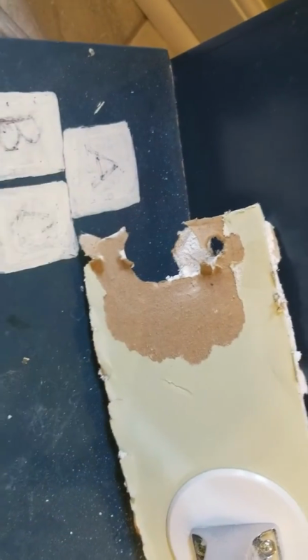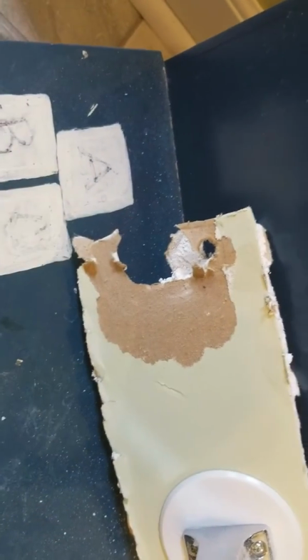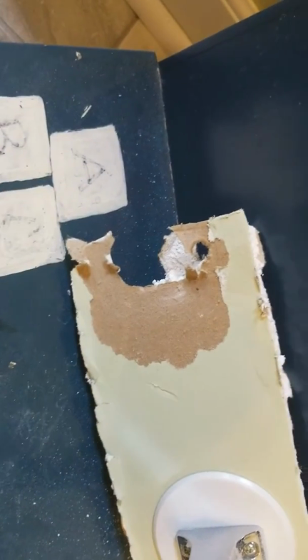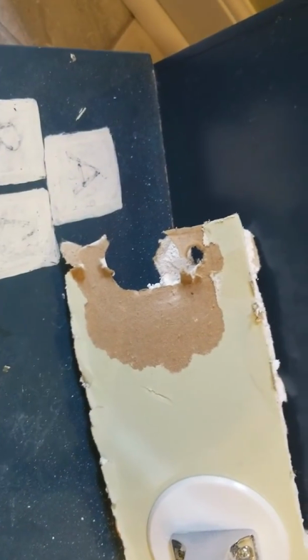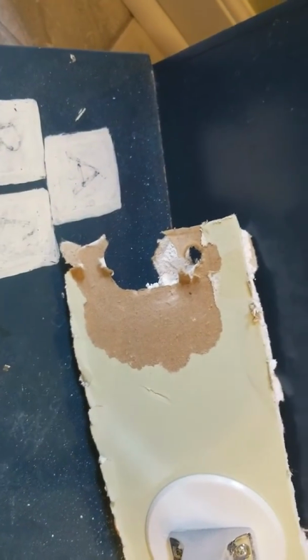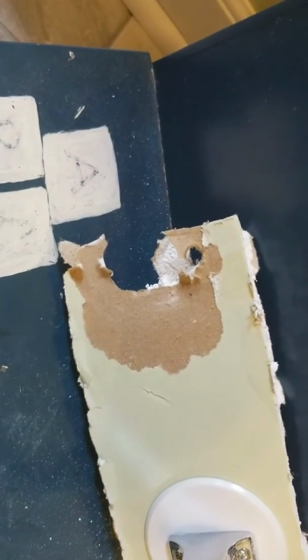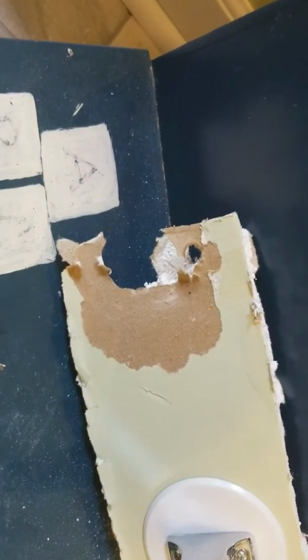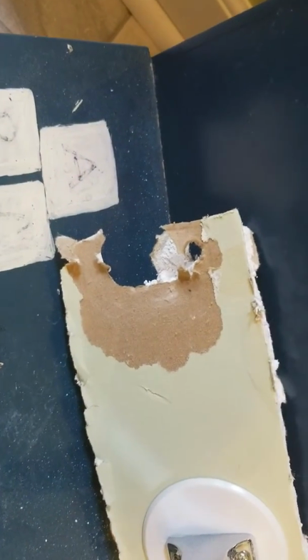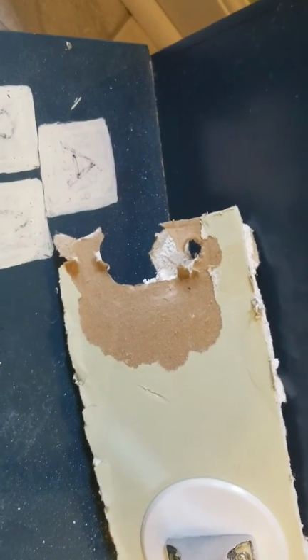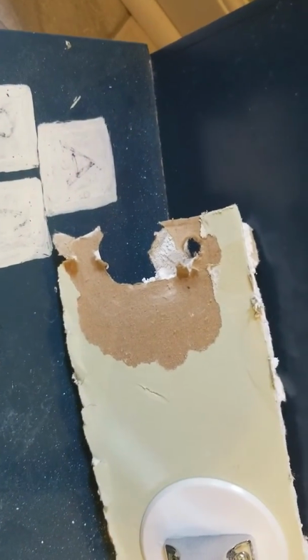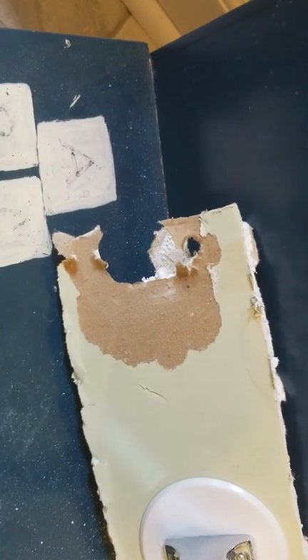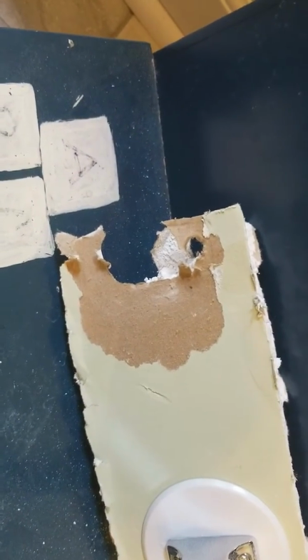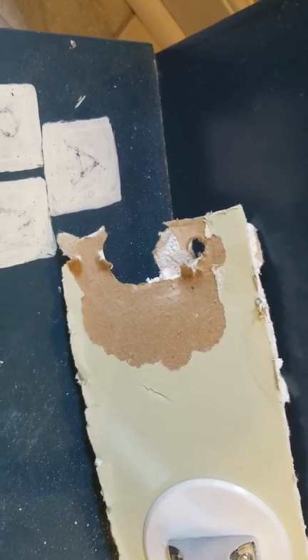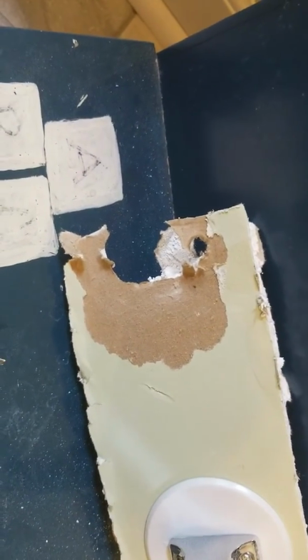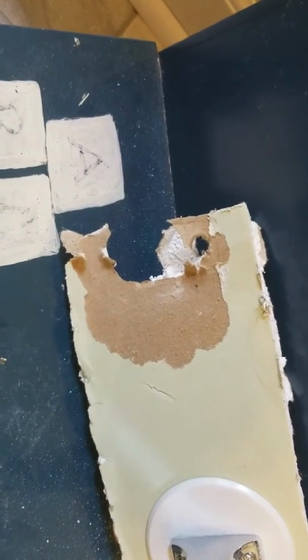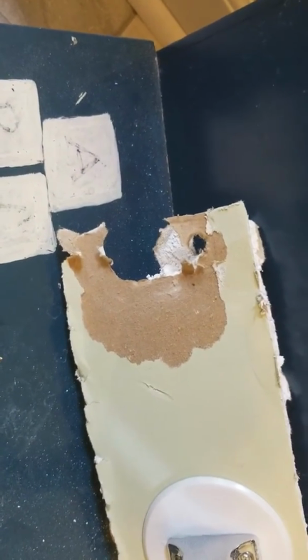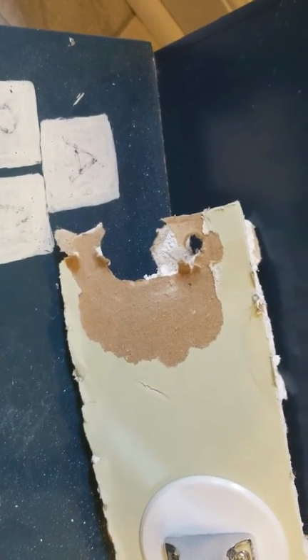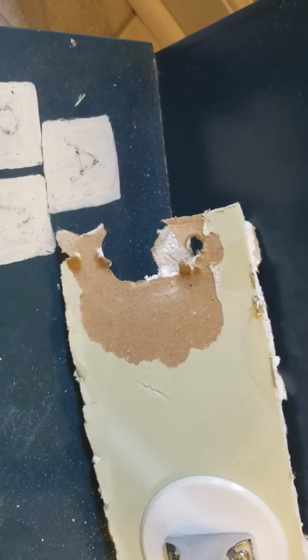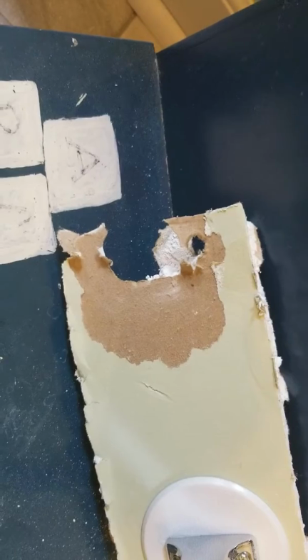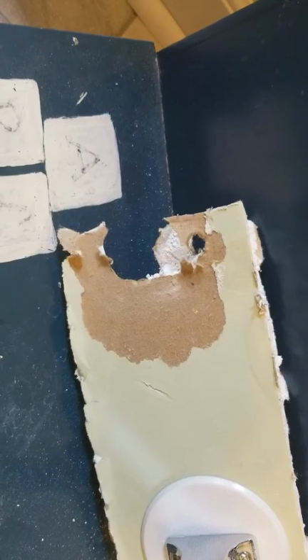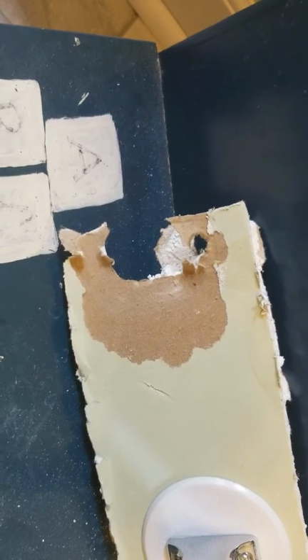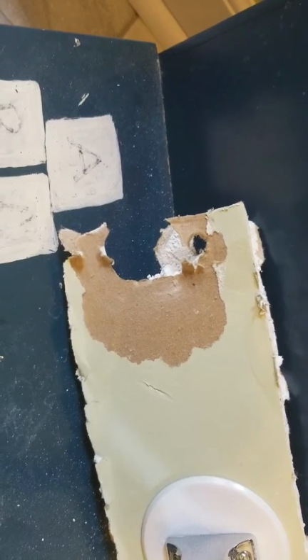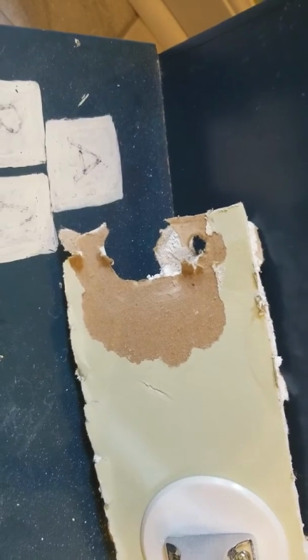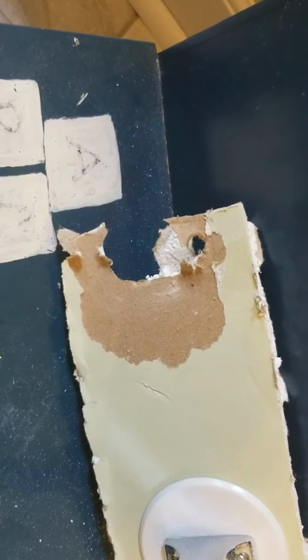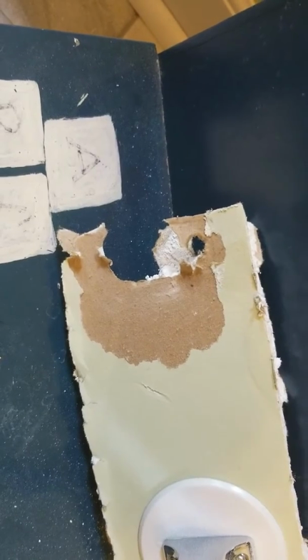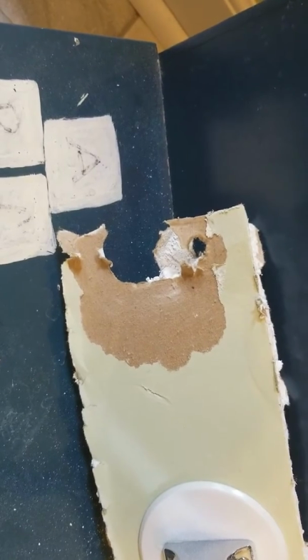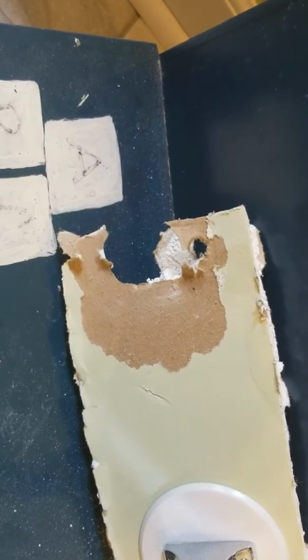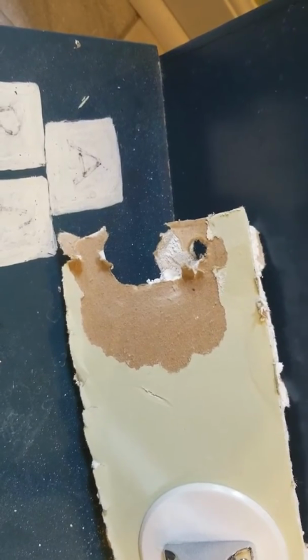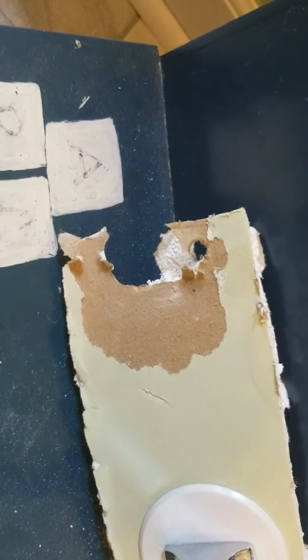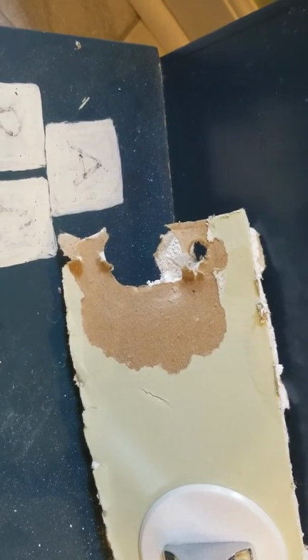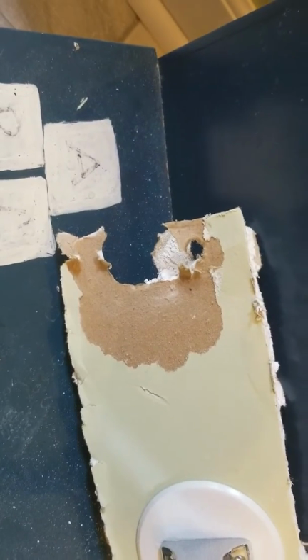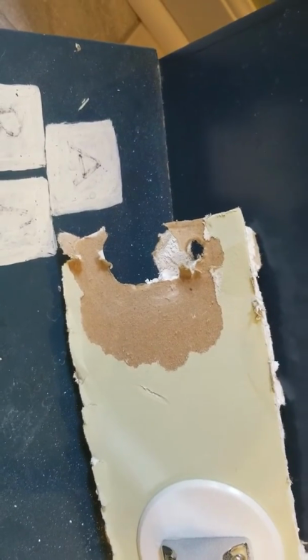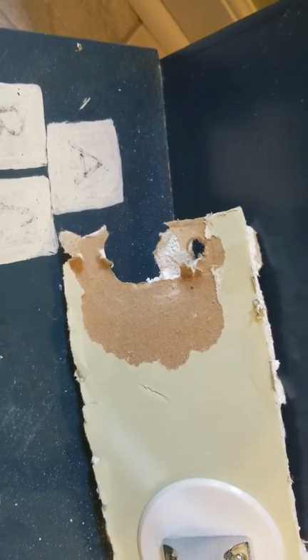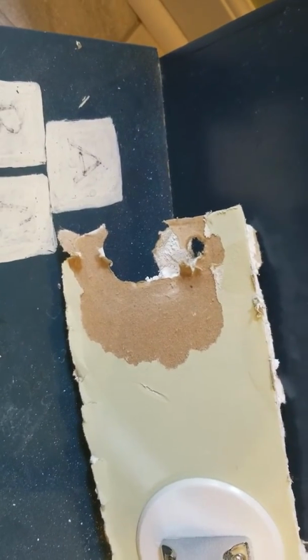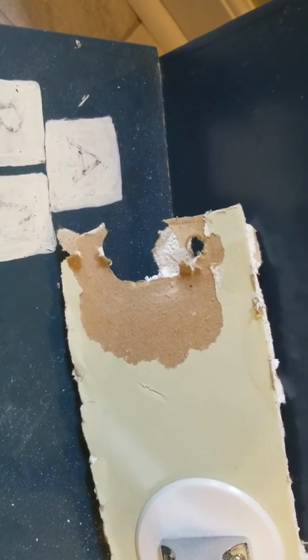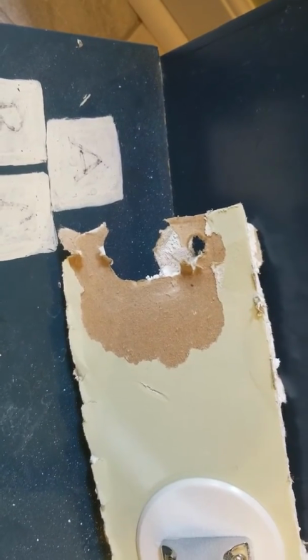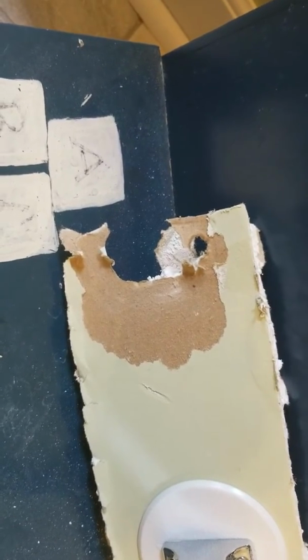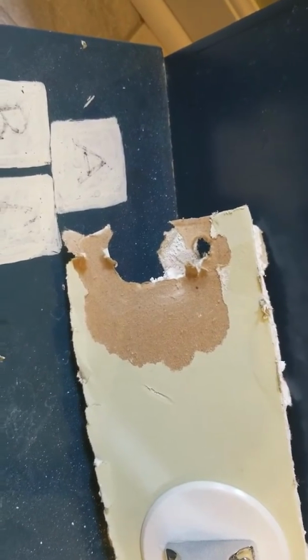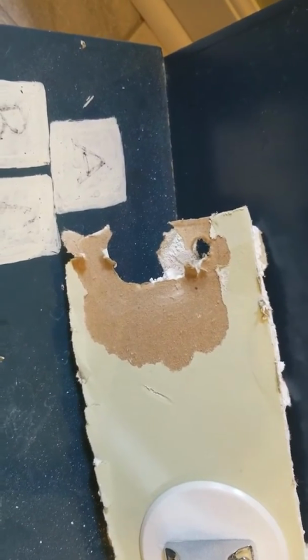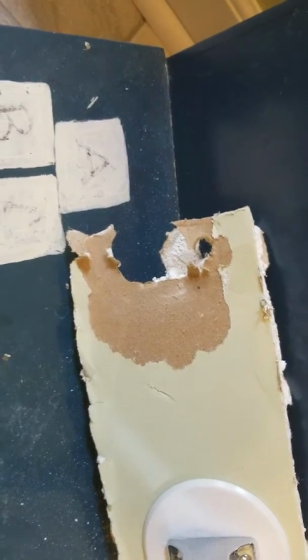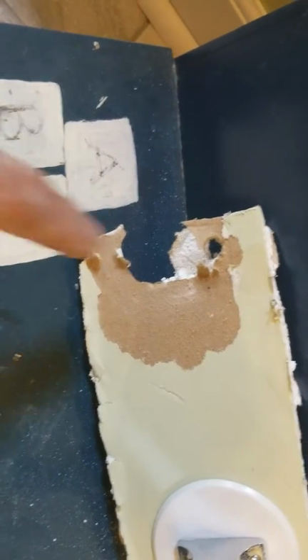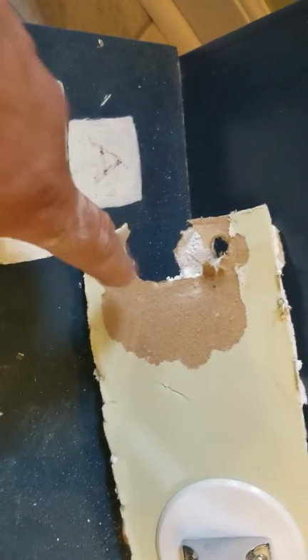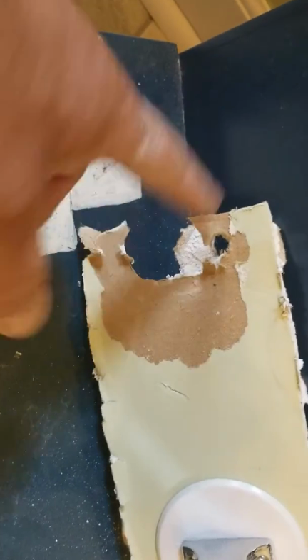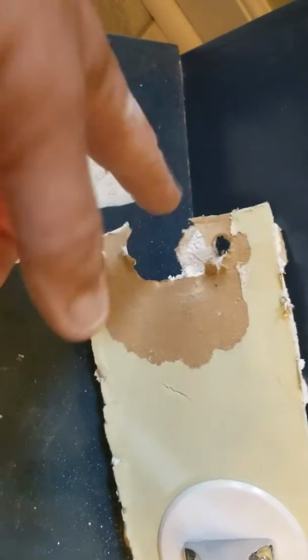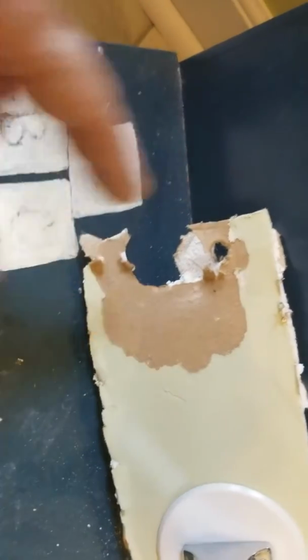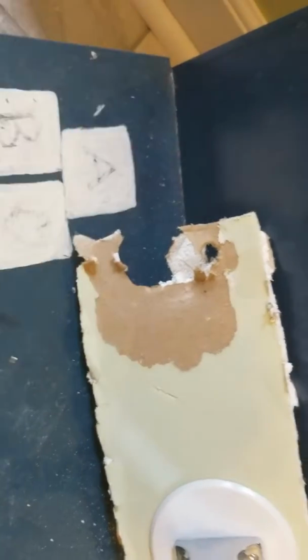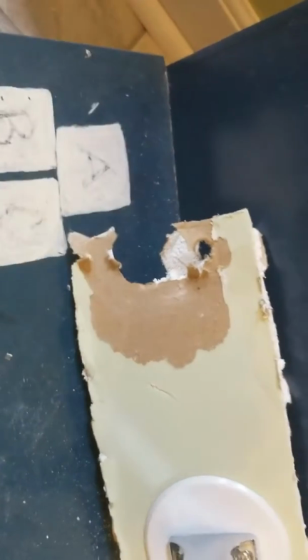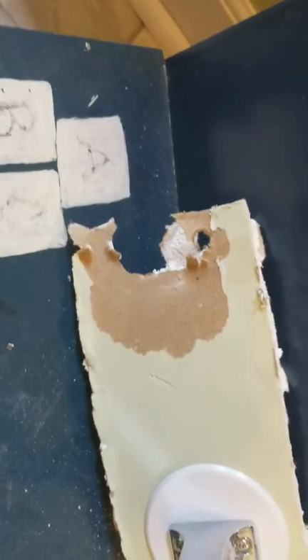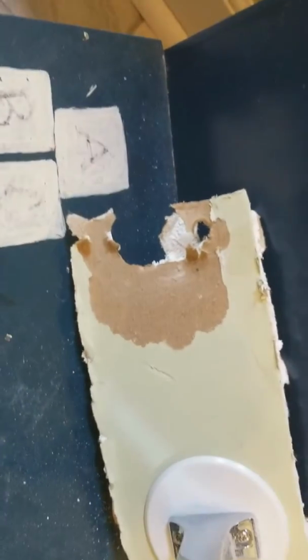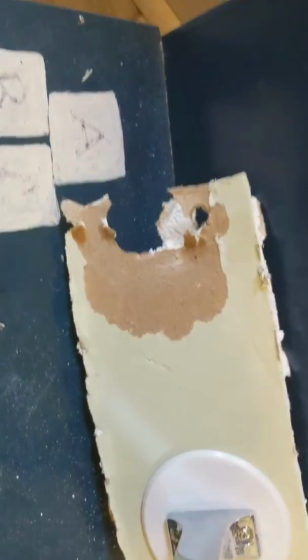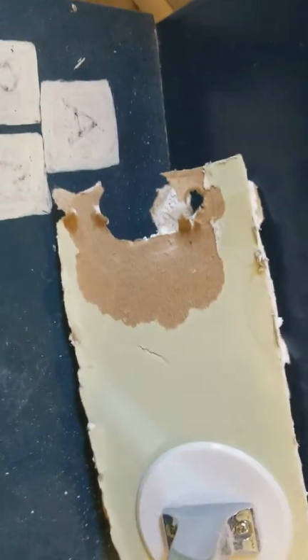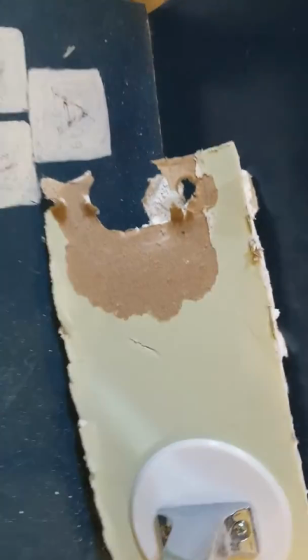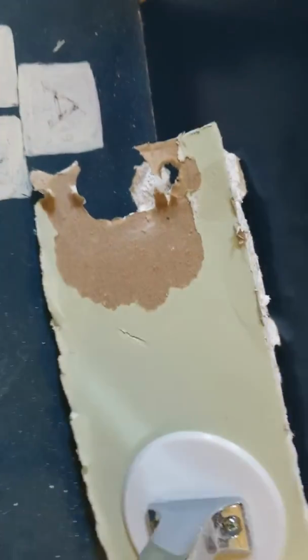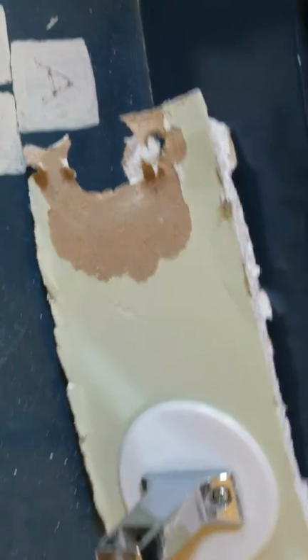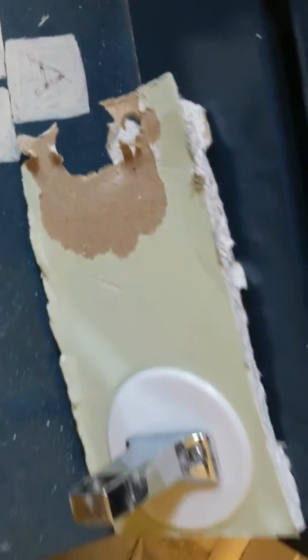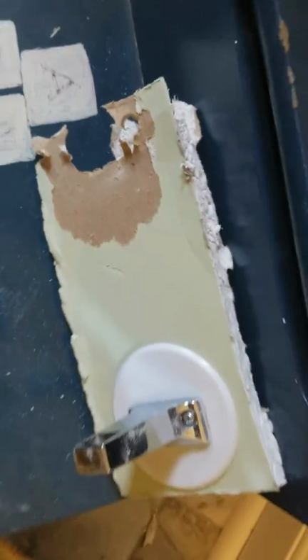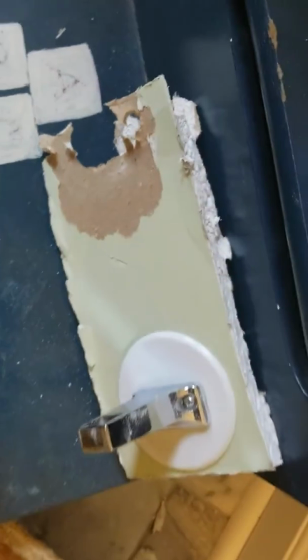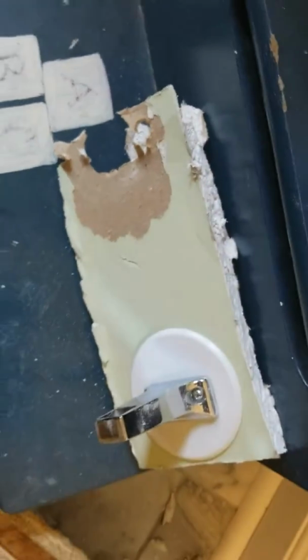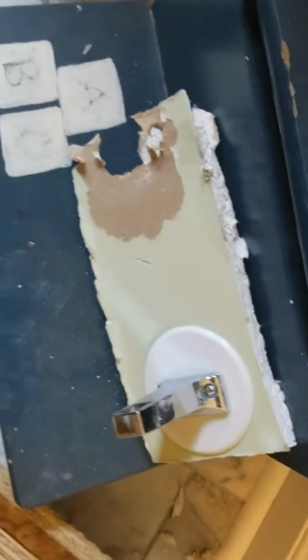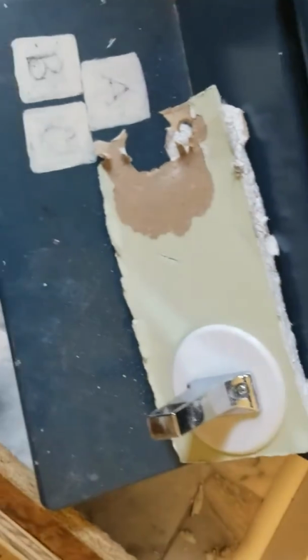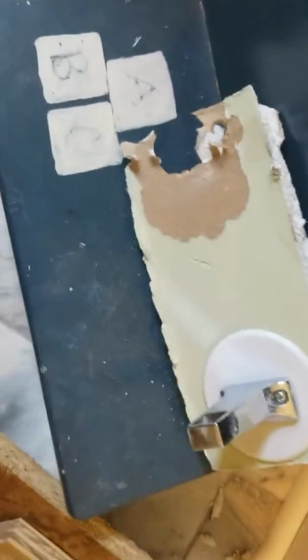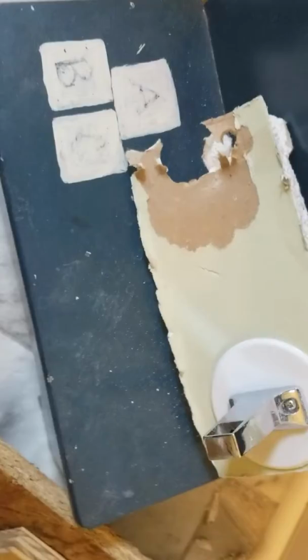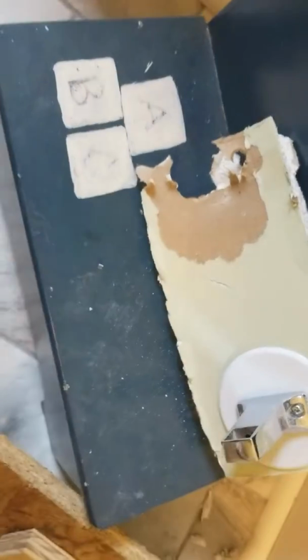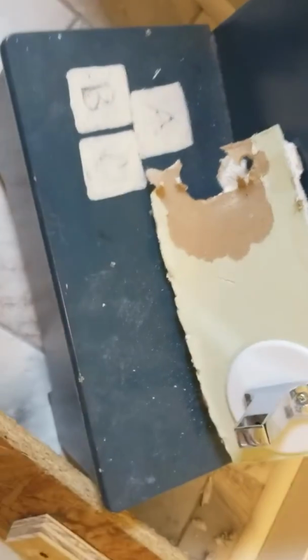I drill that first hole — bang — motherfucker breaks loose, ripped all the fucking paint off and left a big hole. So now I'm fucking fucked.